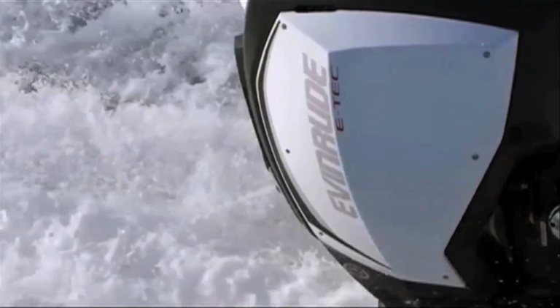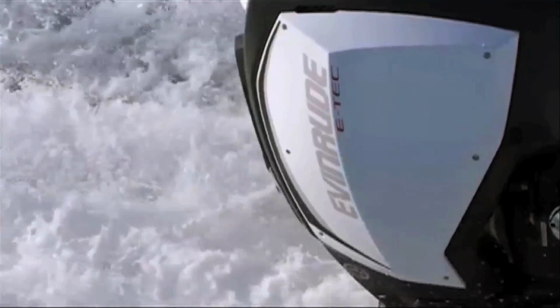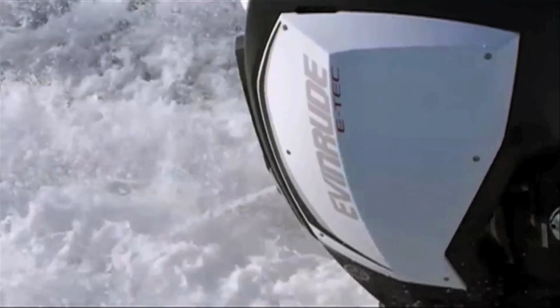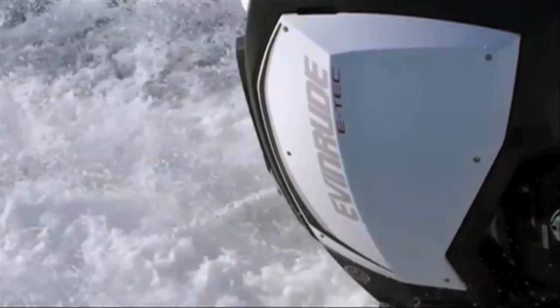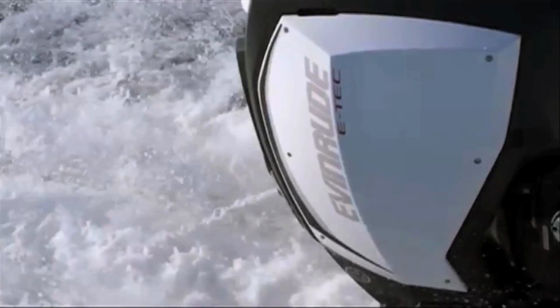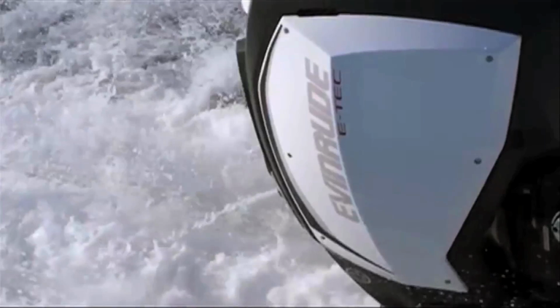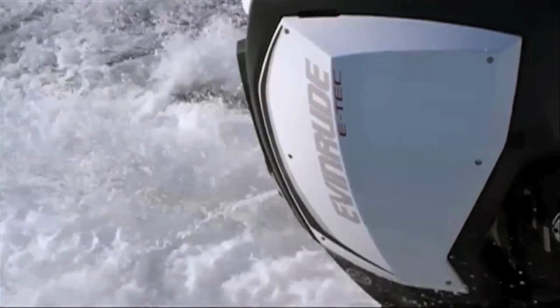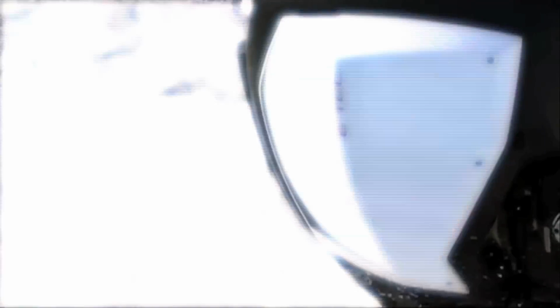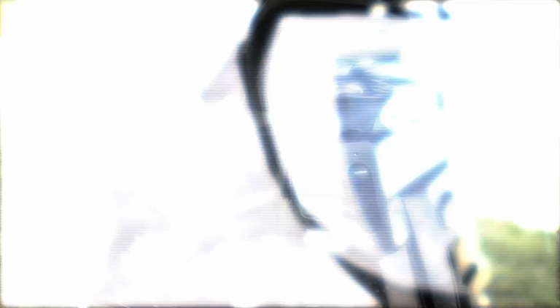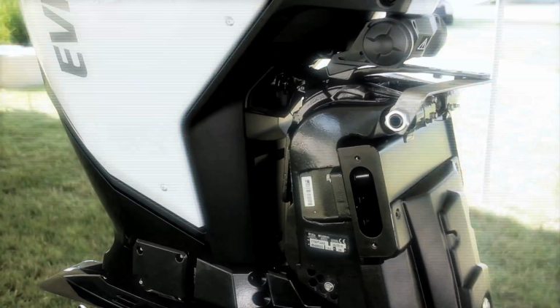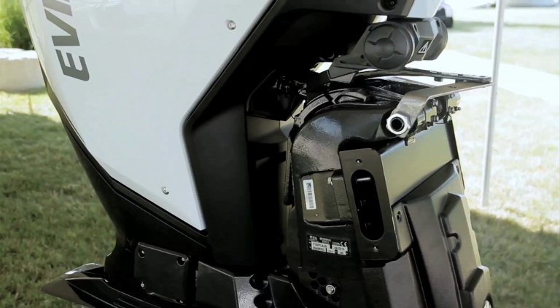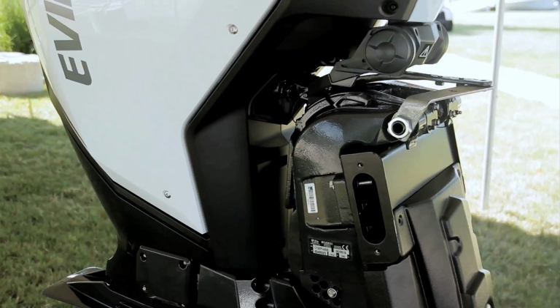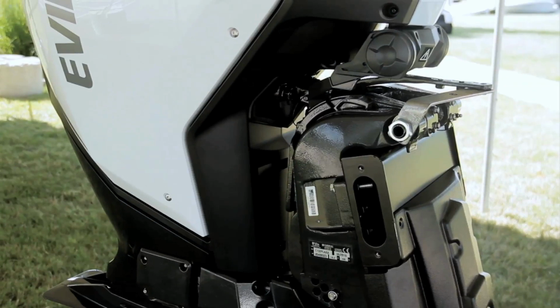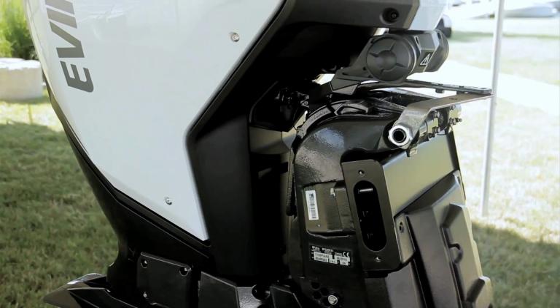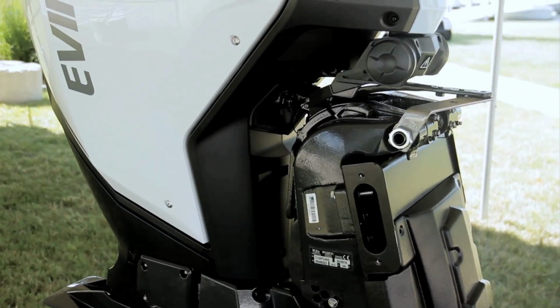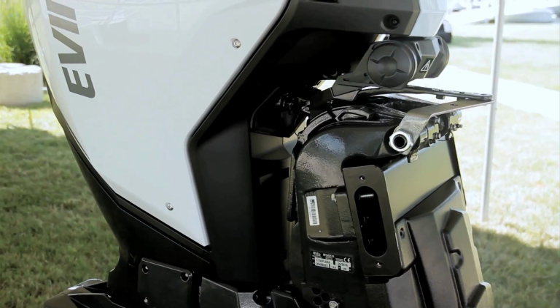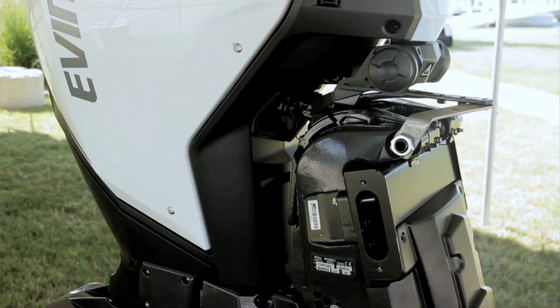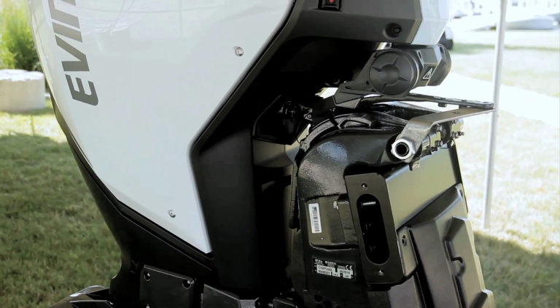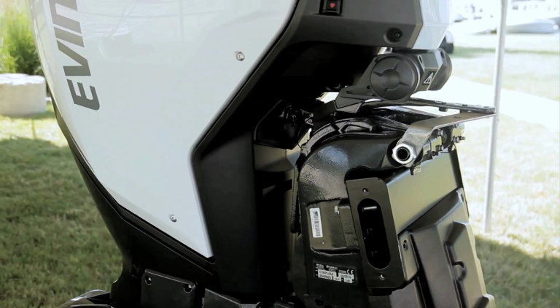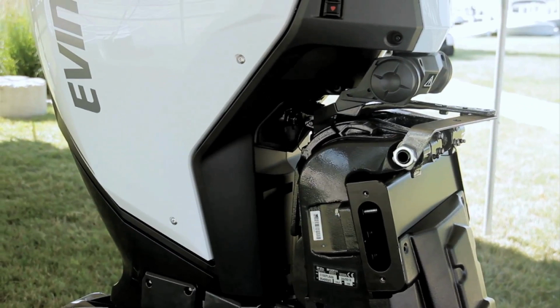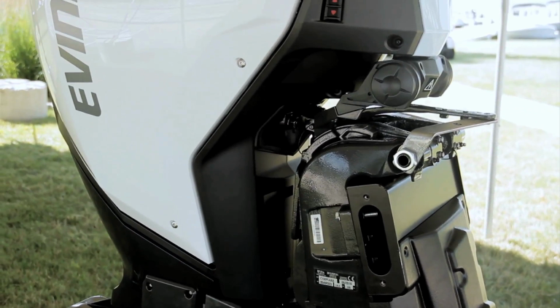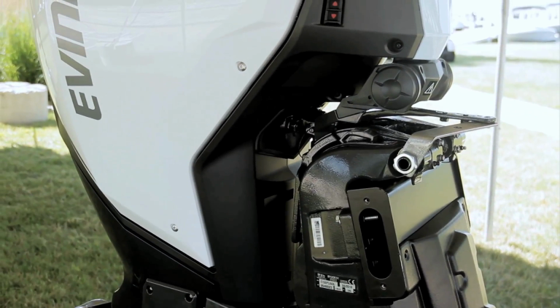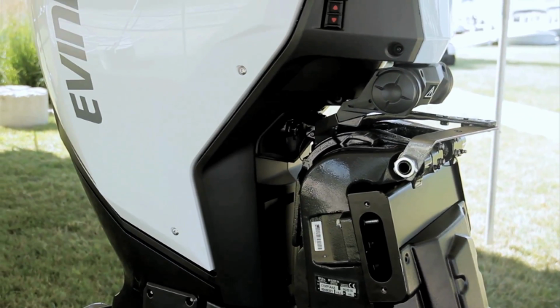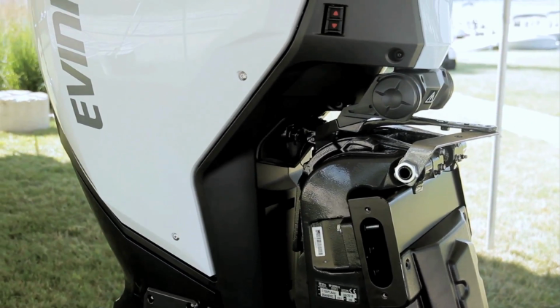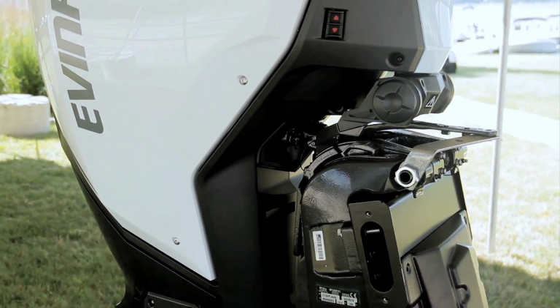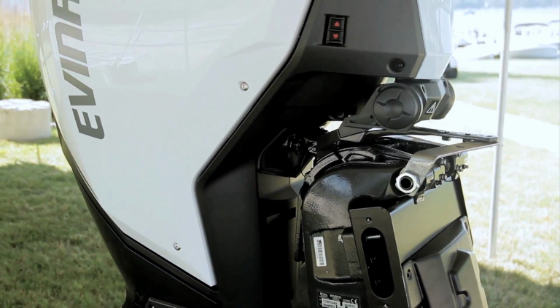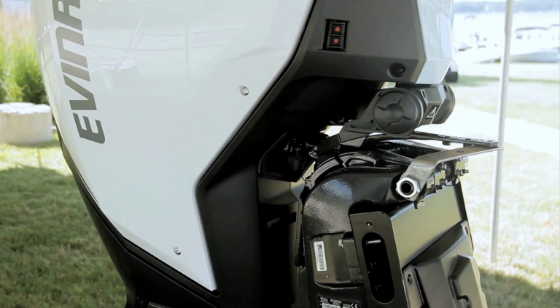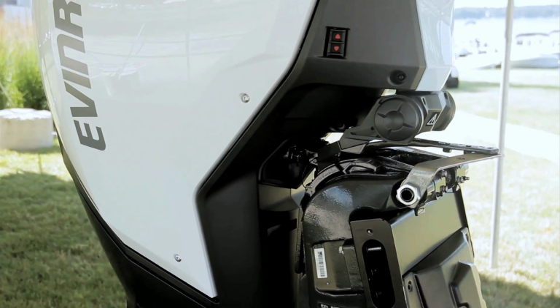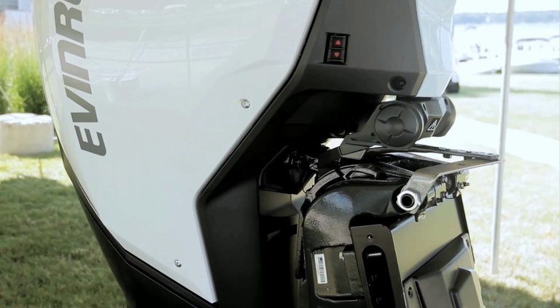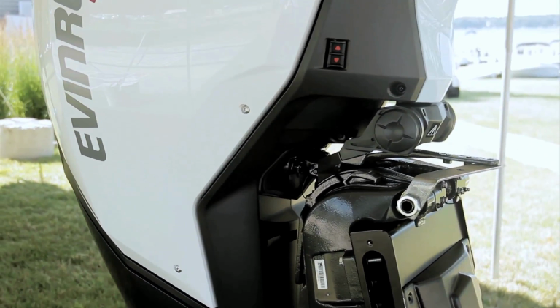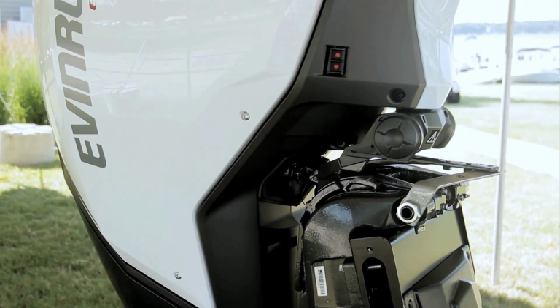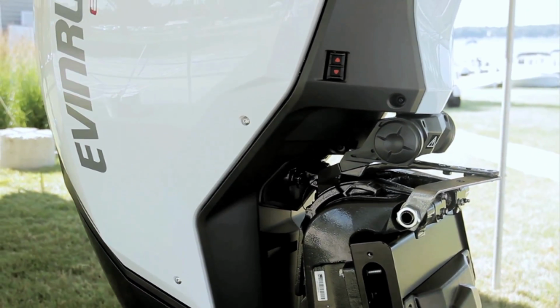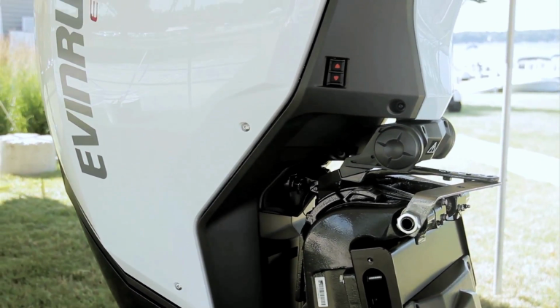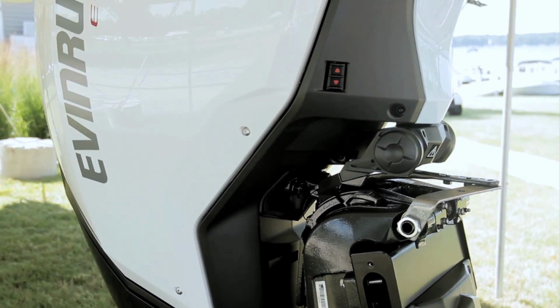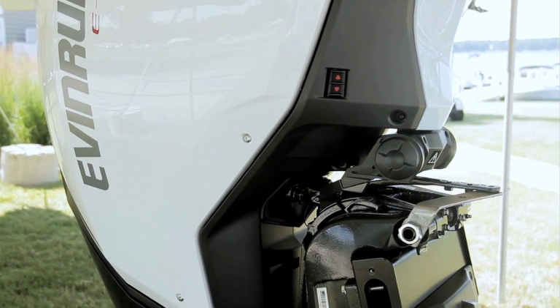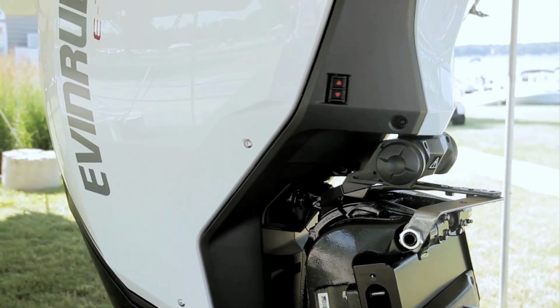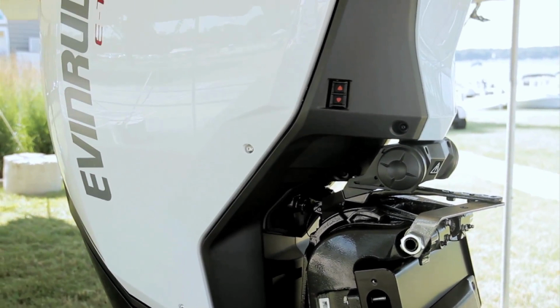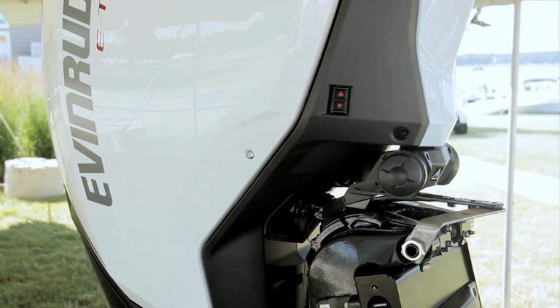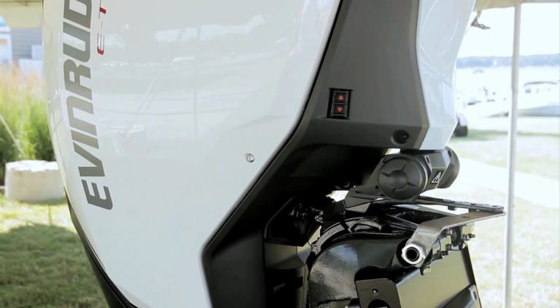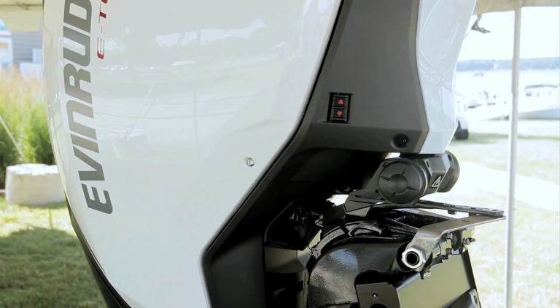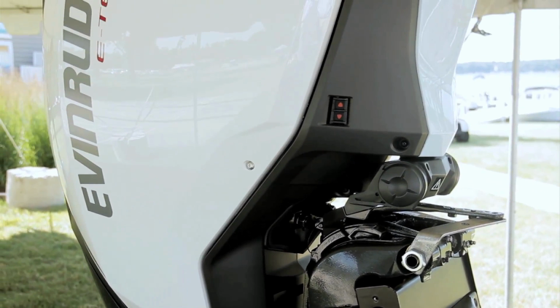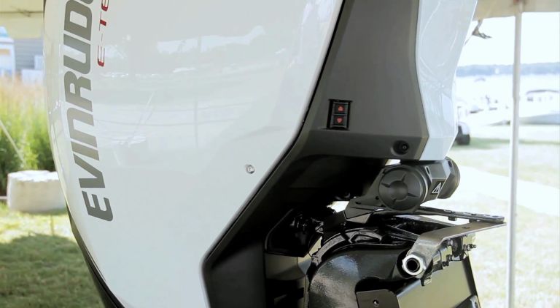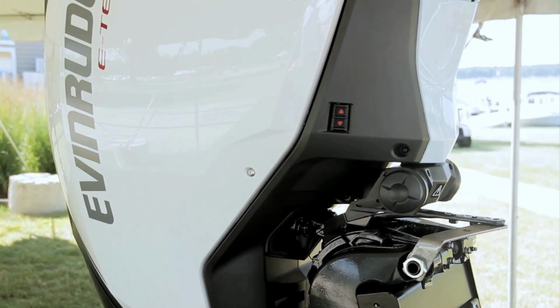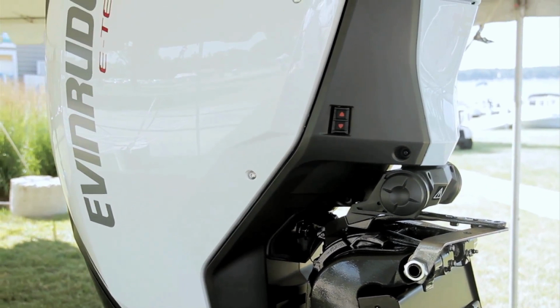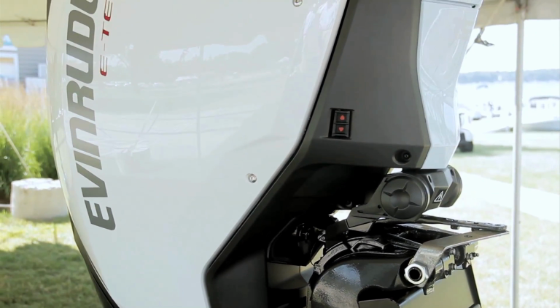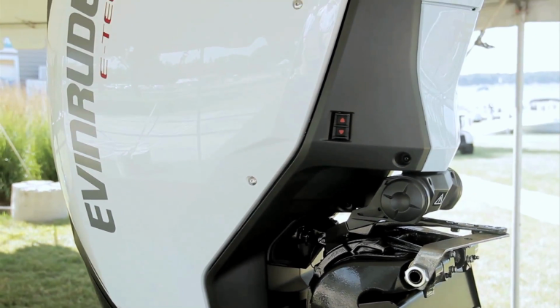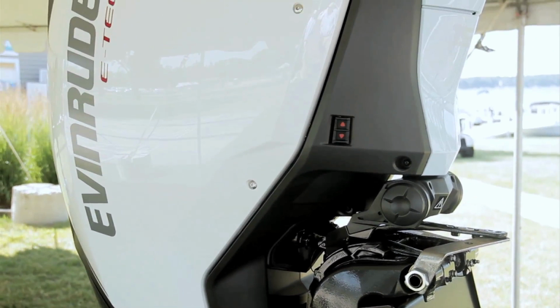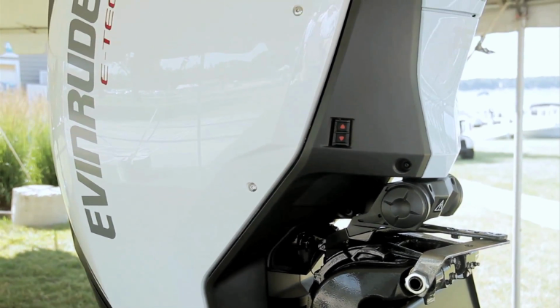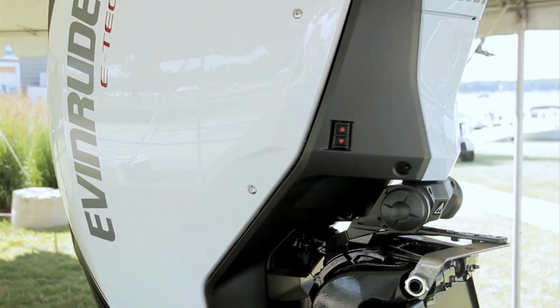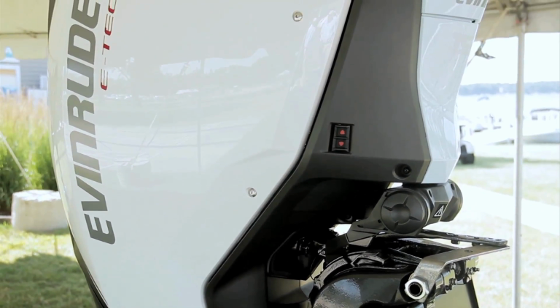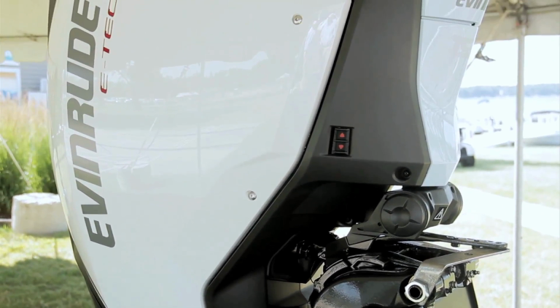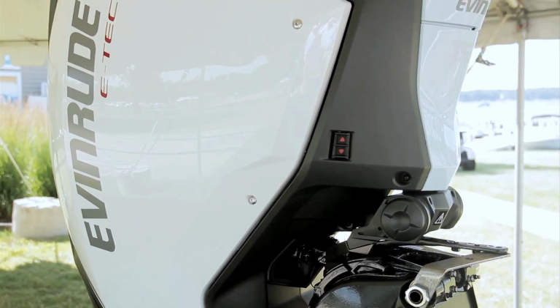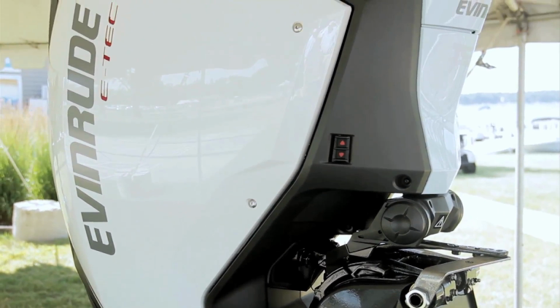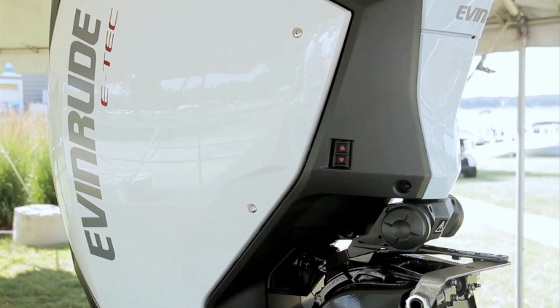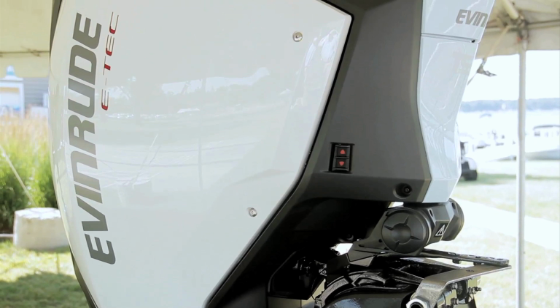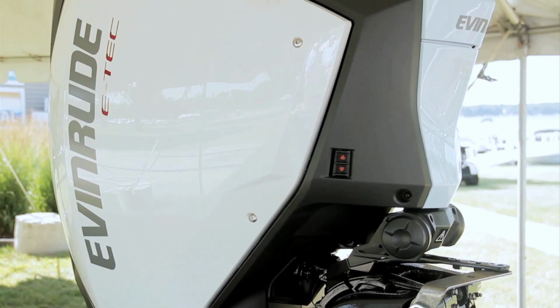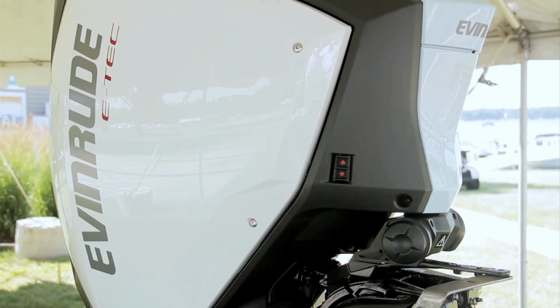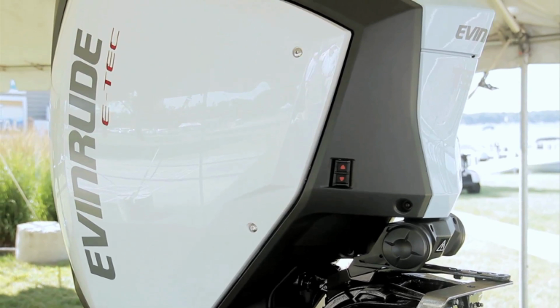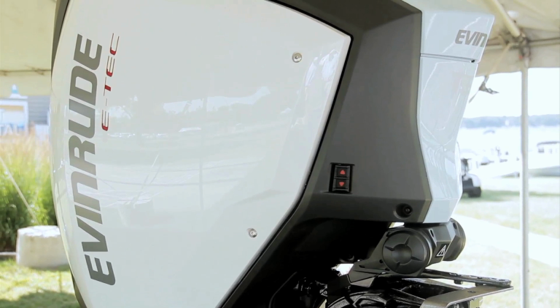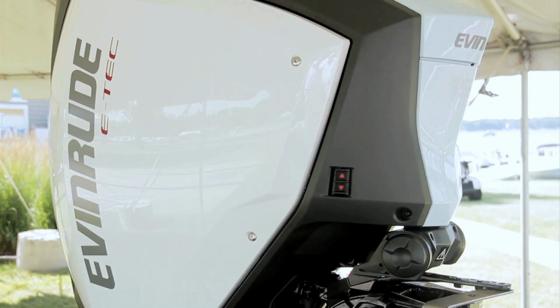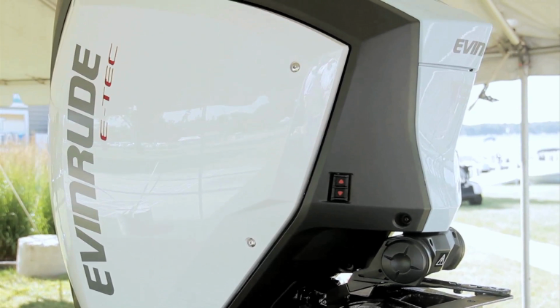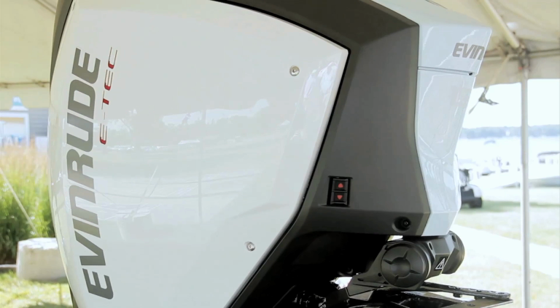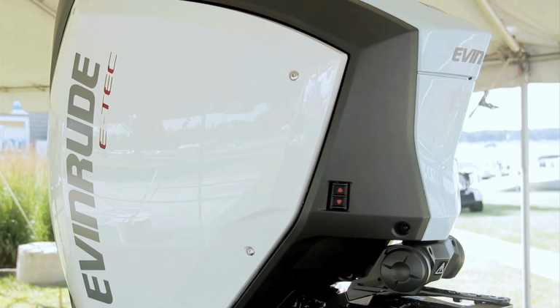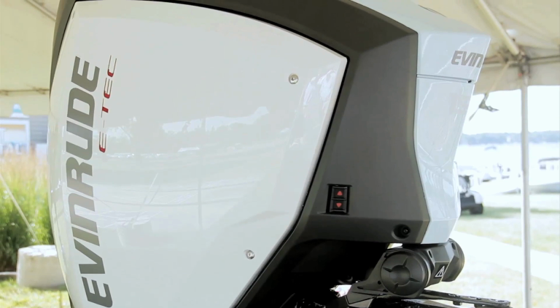And that's our look at the major features of the all-new Evinrude E-Tech G2150. For BoatTest.com, I'm Captain Steve. We'll see you on the water.